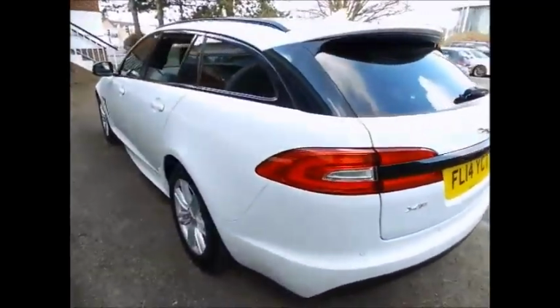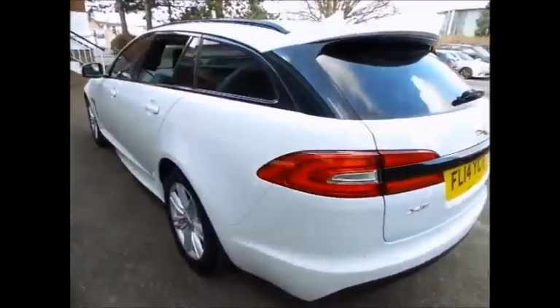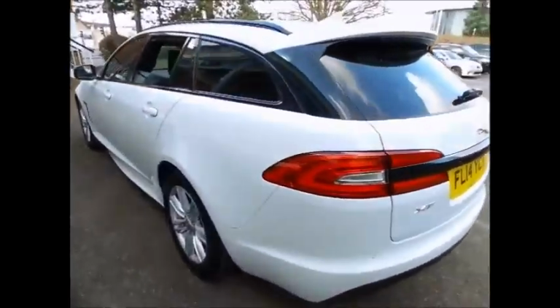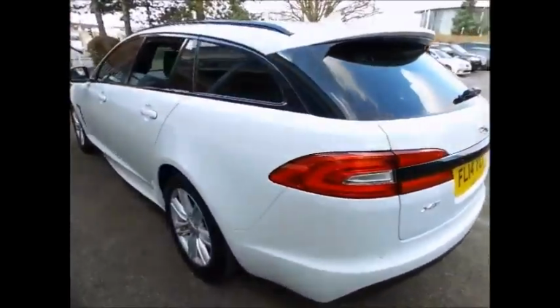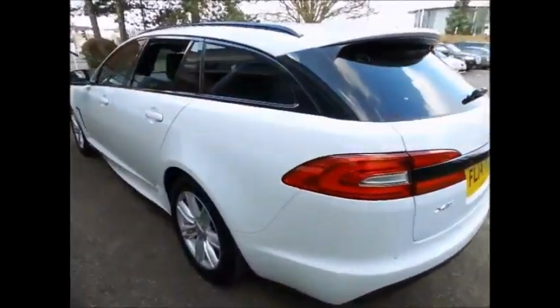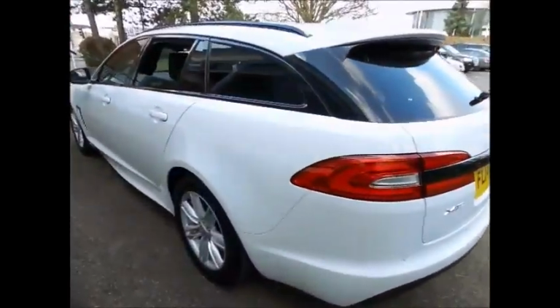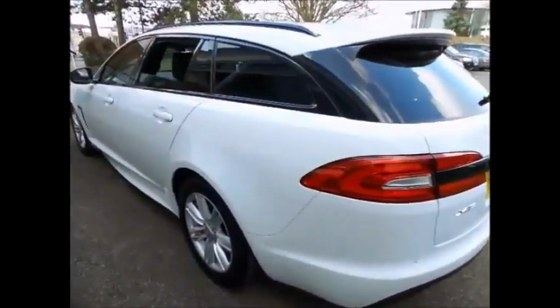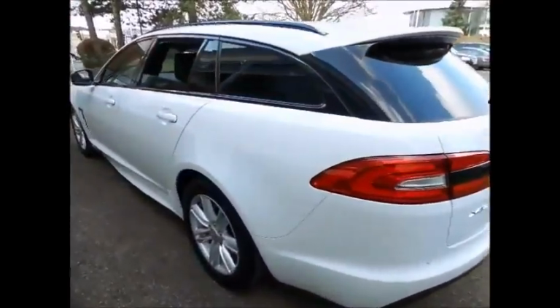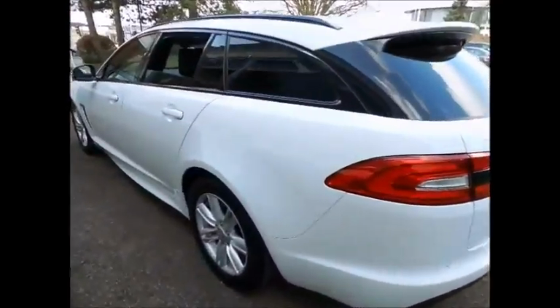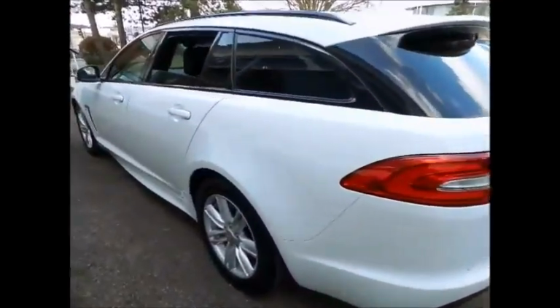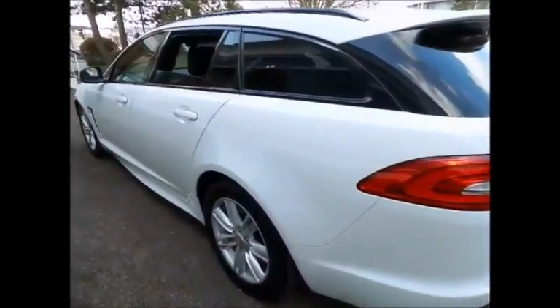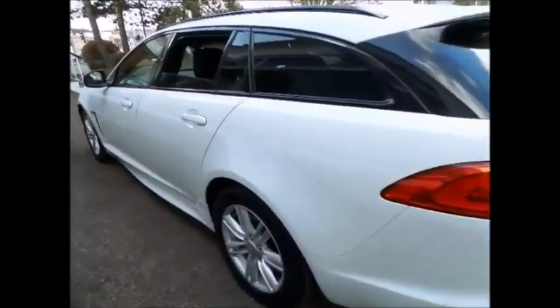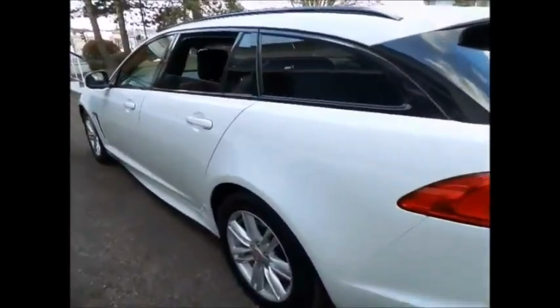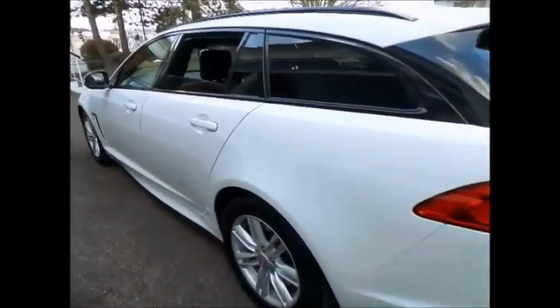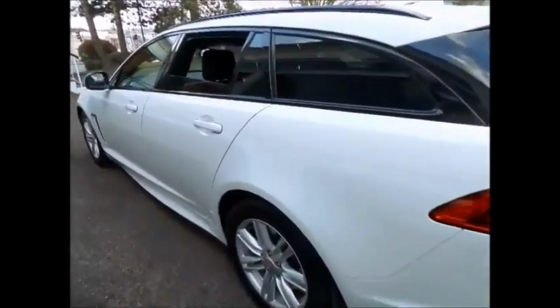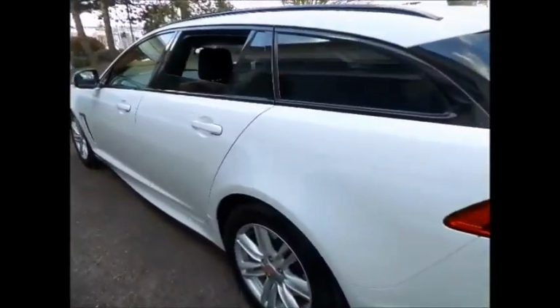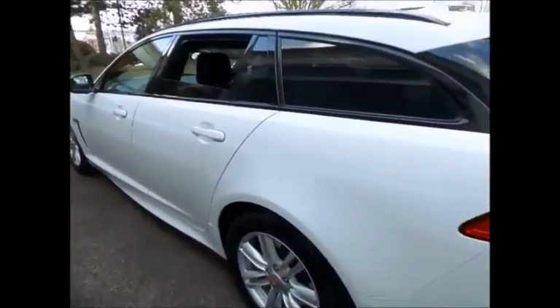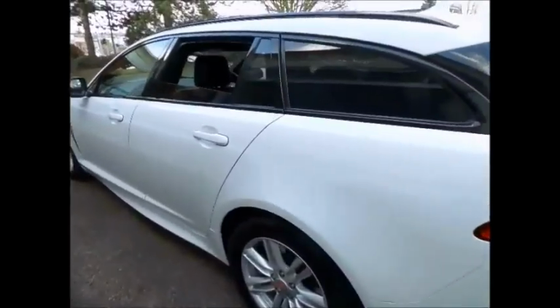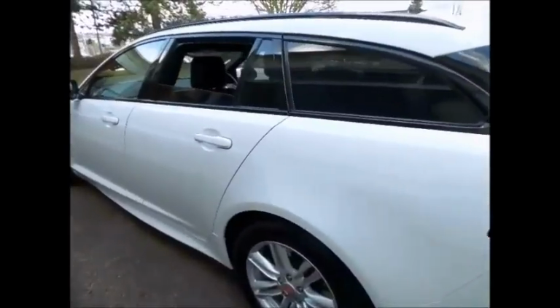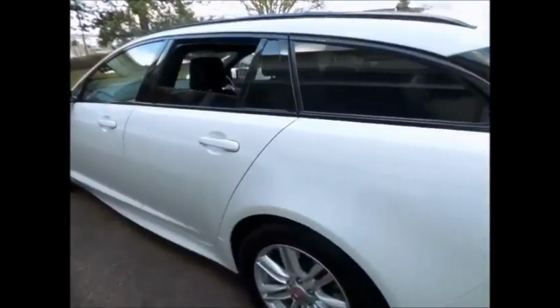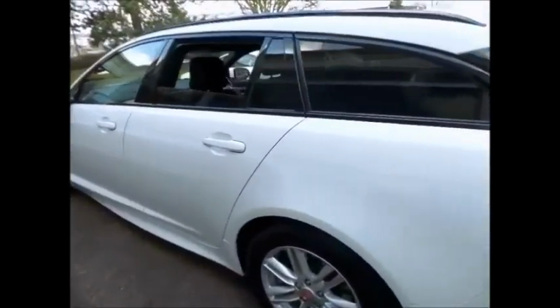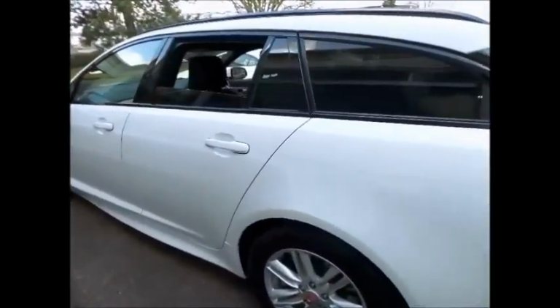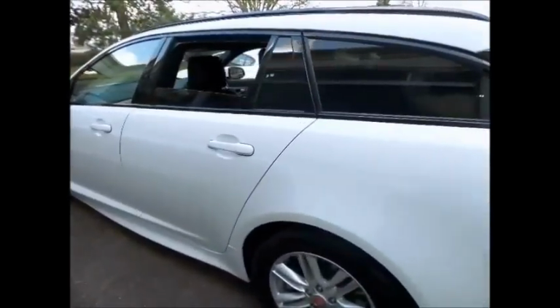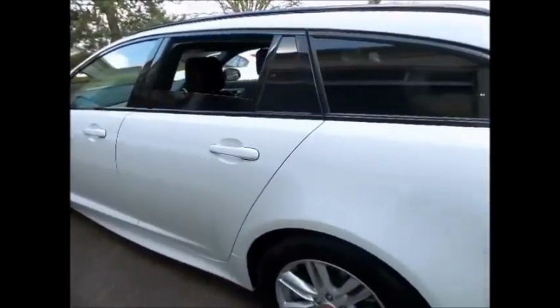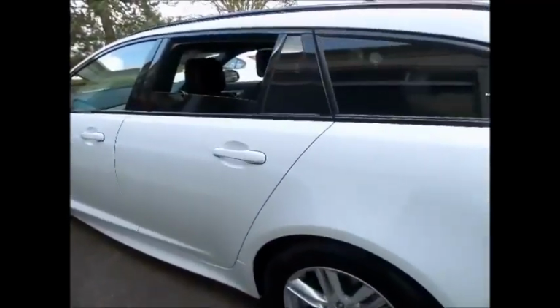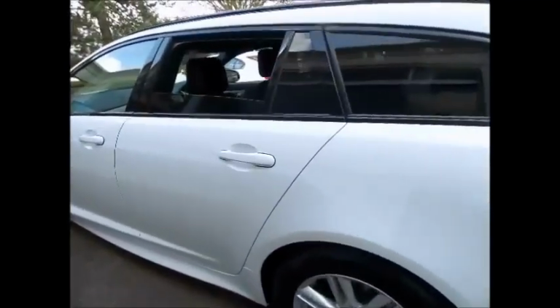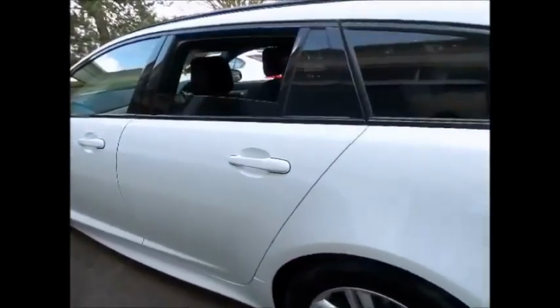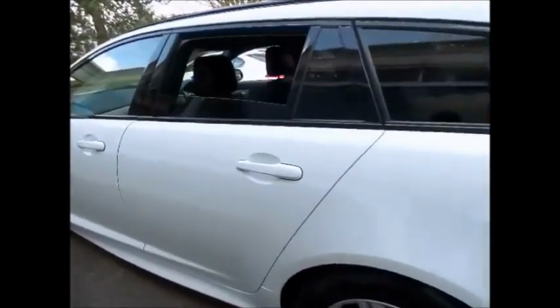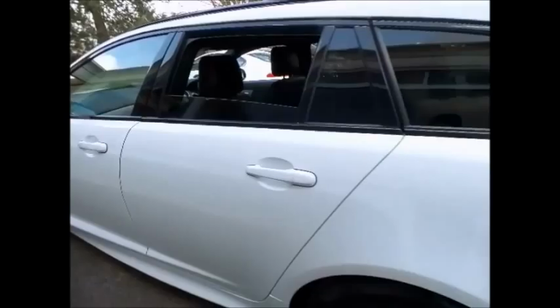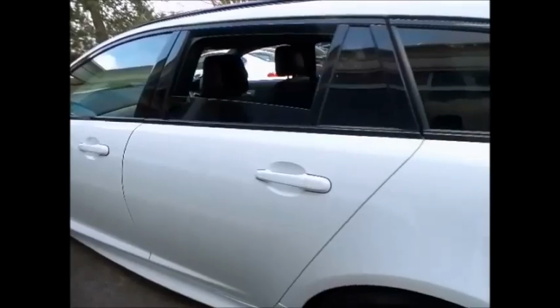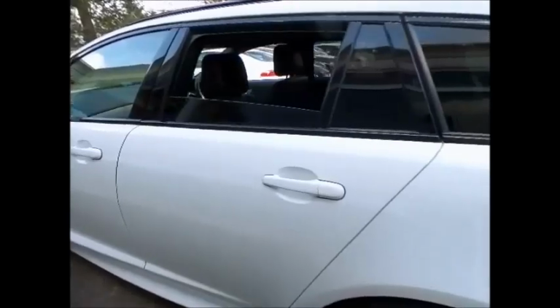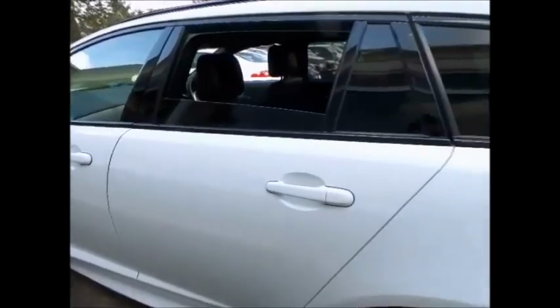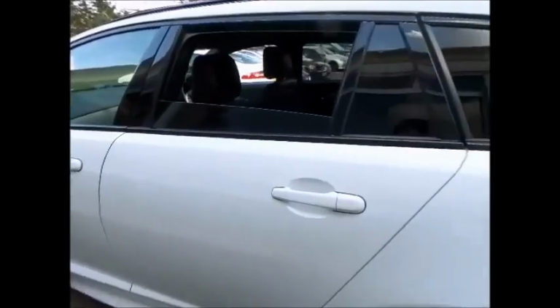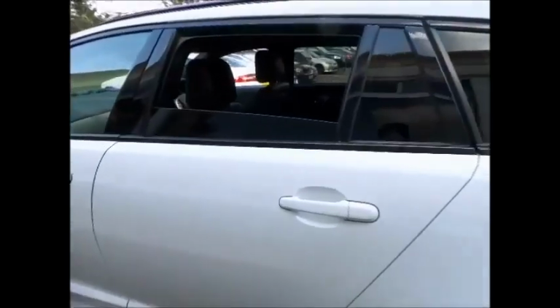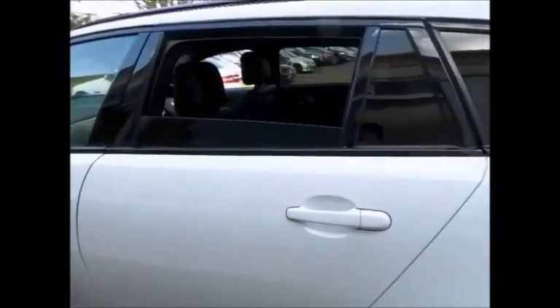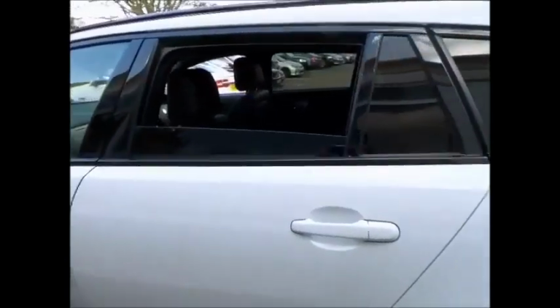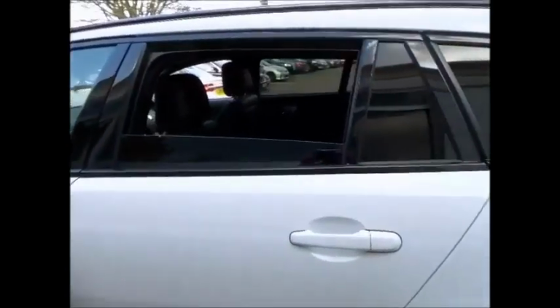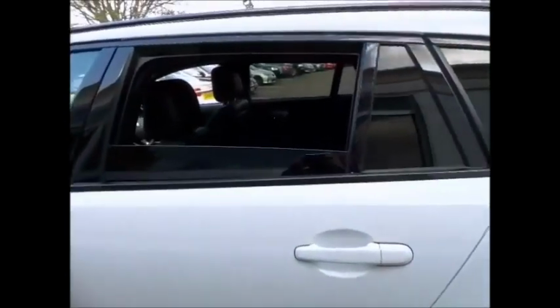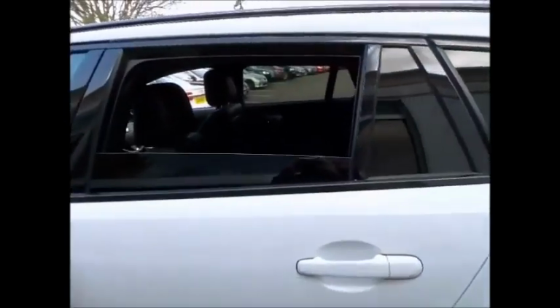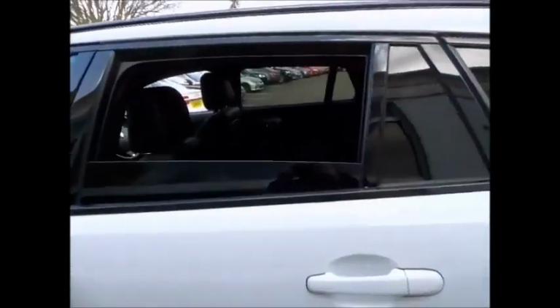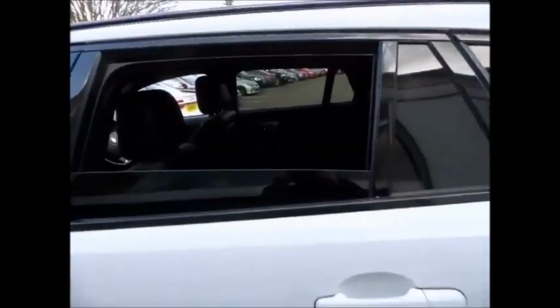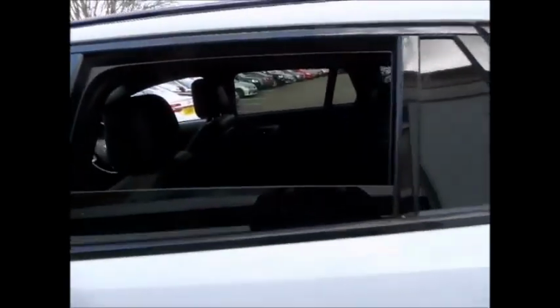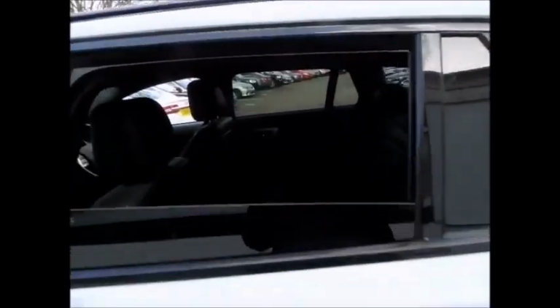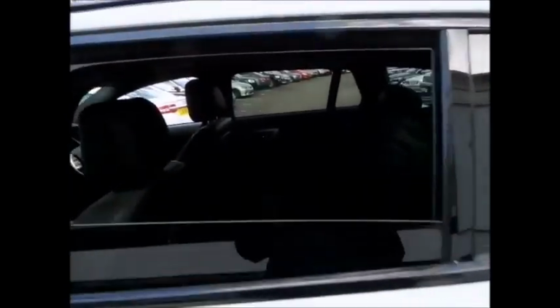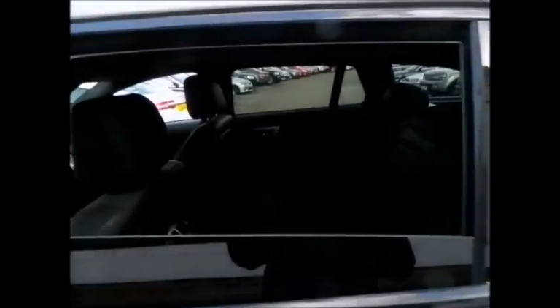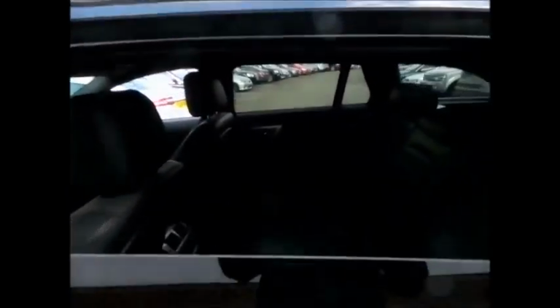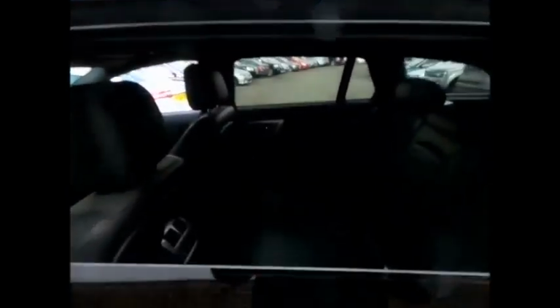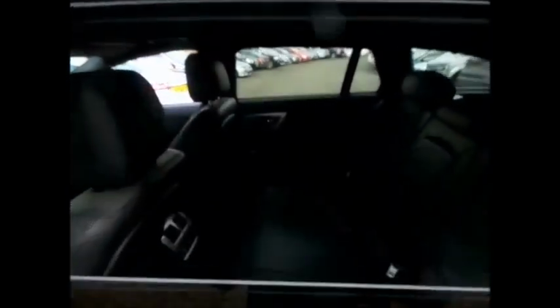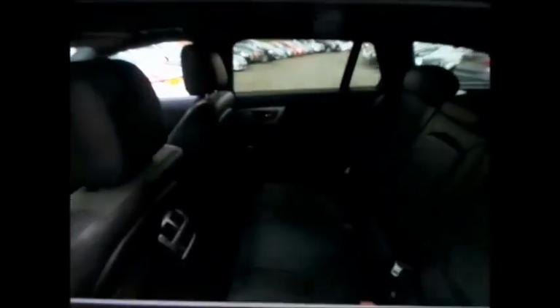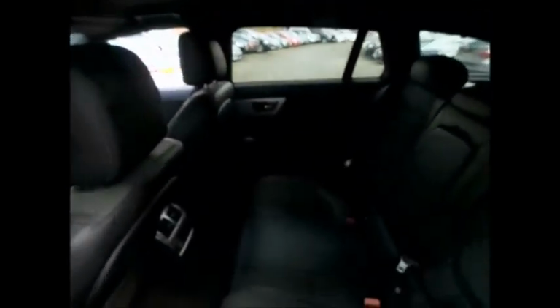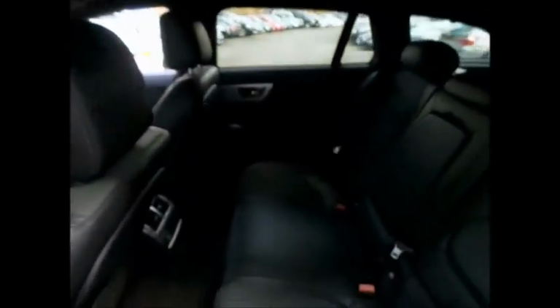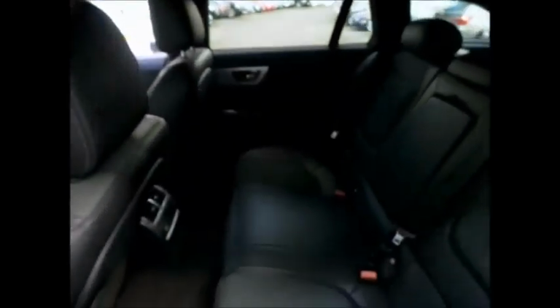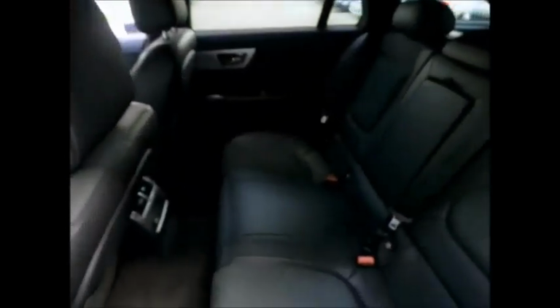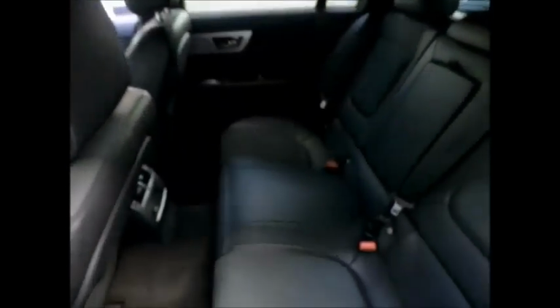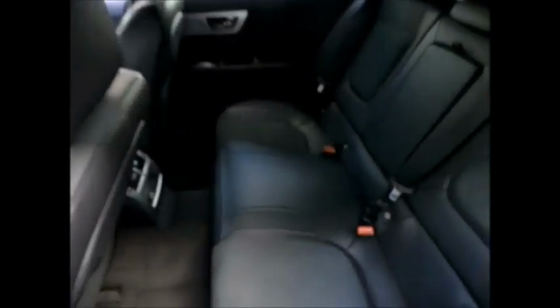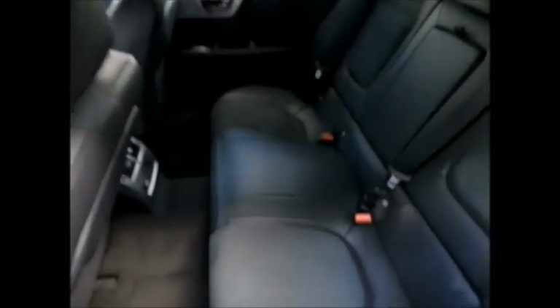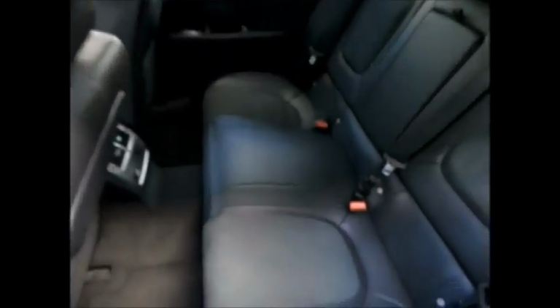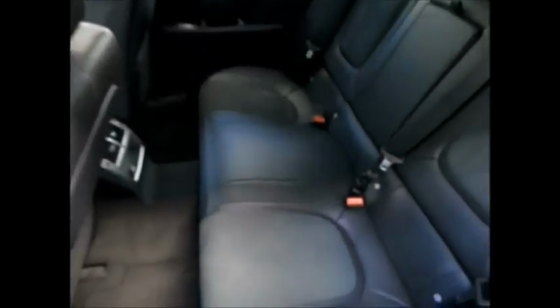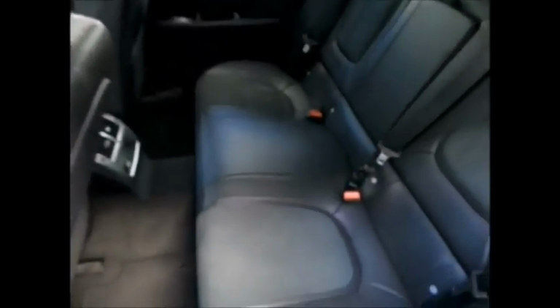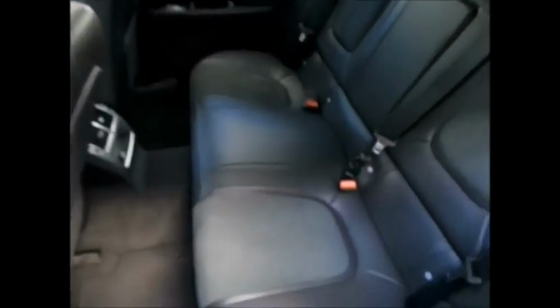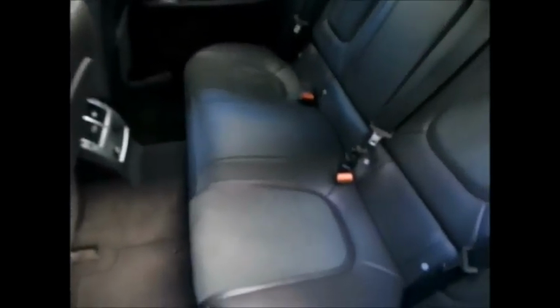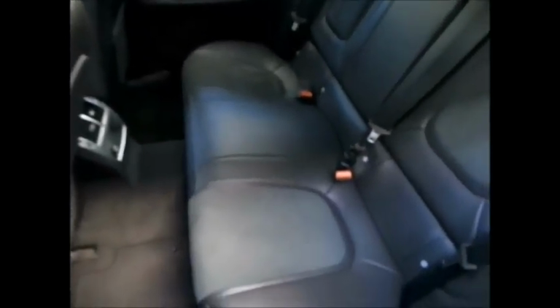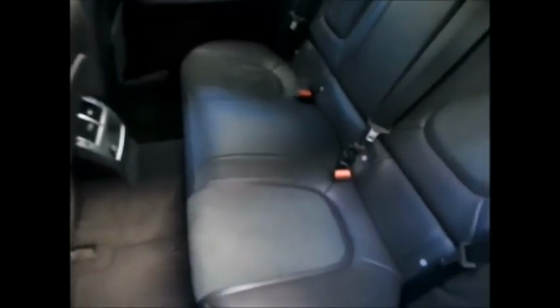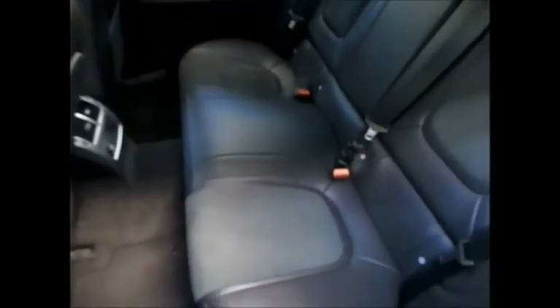This vehicle will be serviced prior to delivery to its new owner, and as you can see, the car is very well priced.